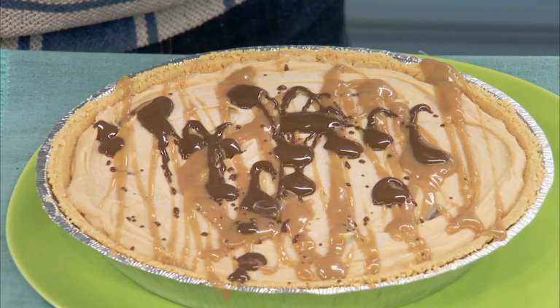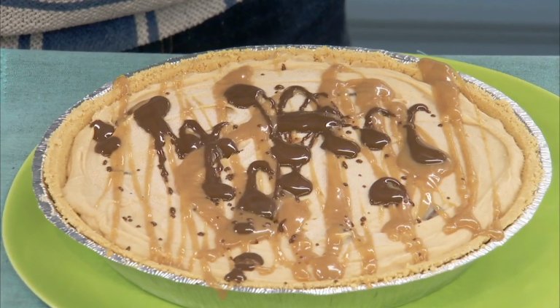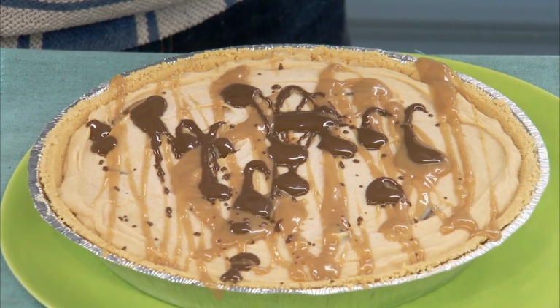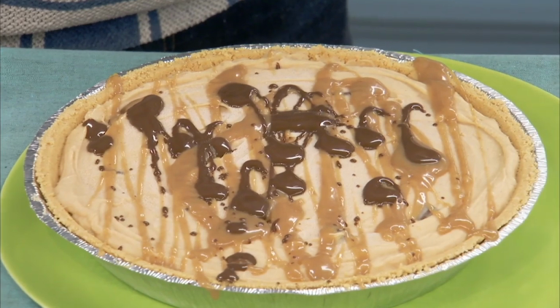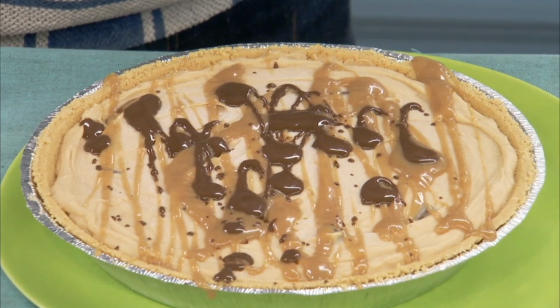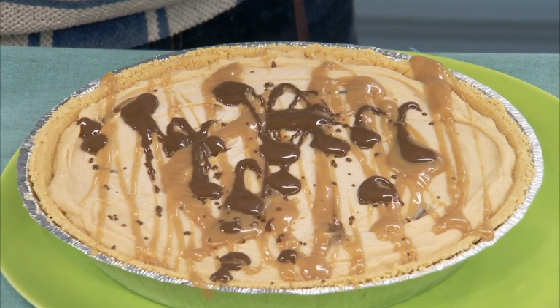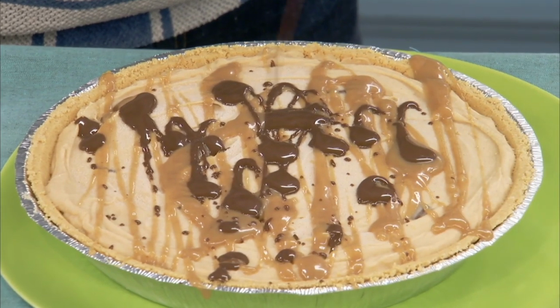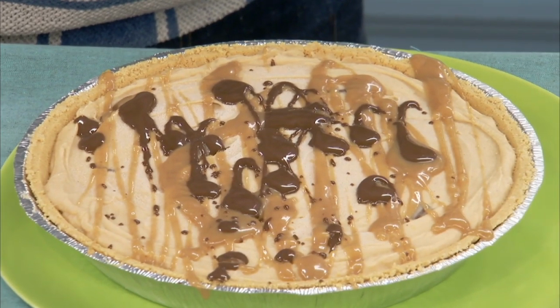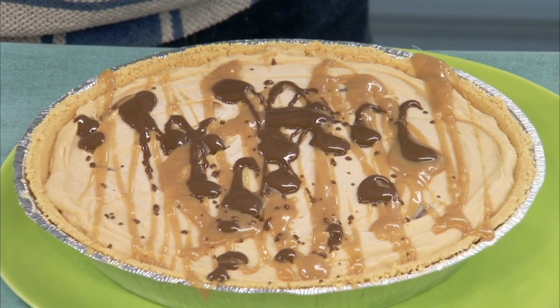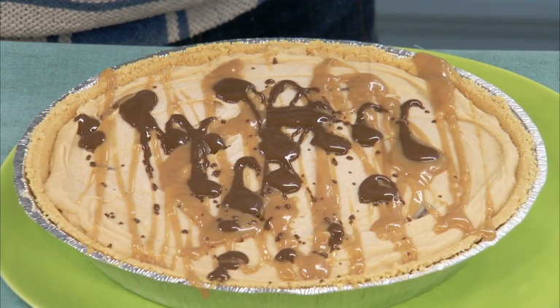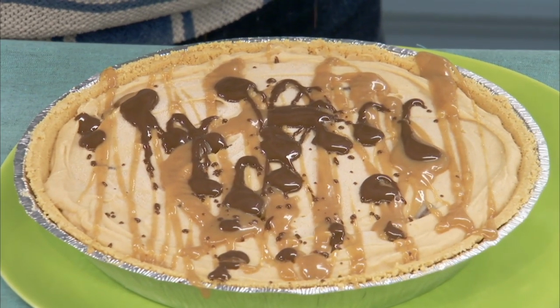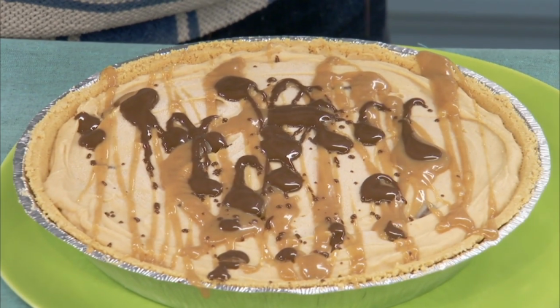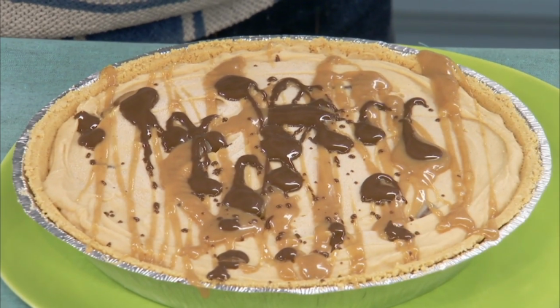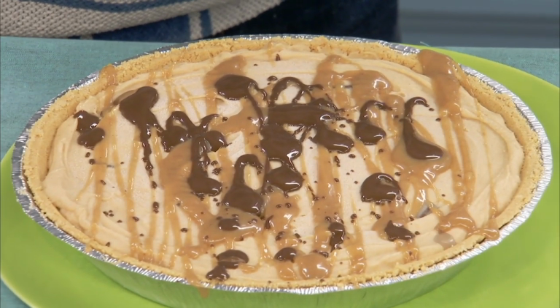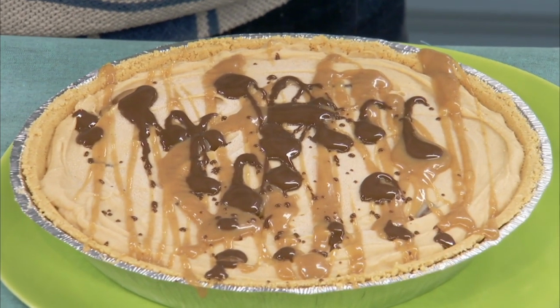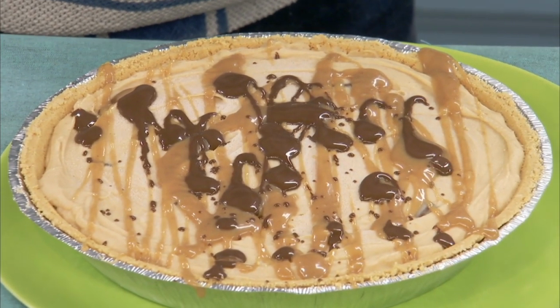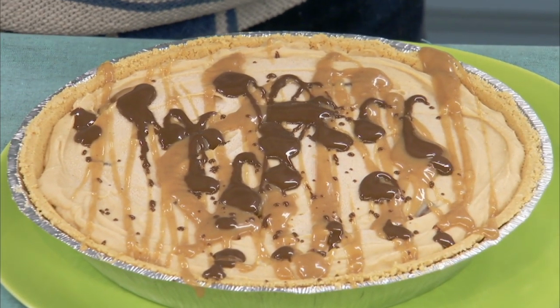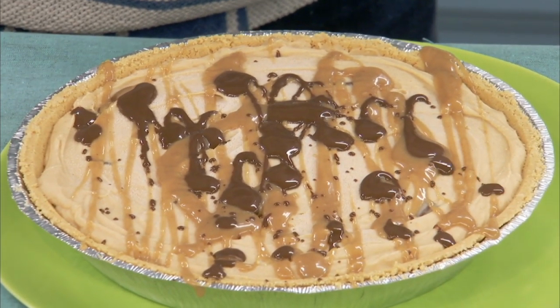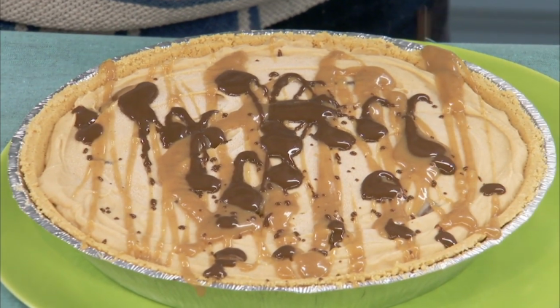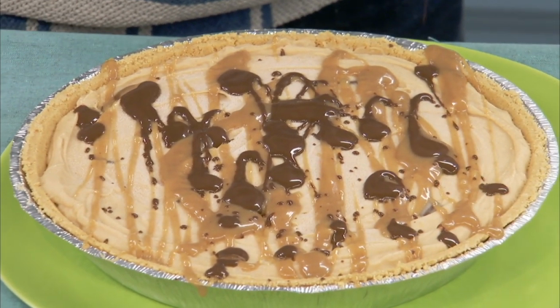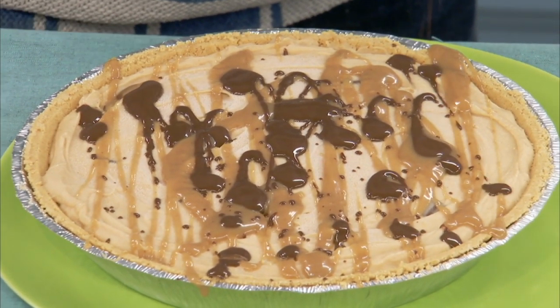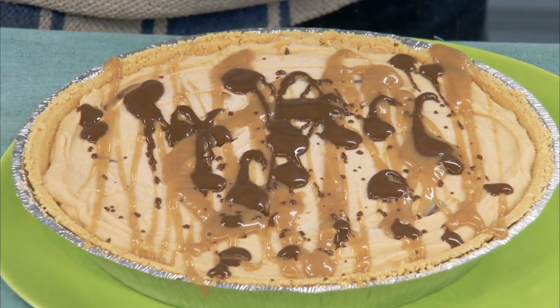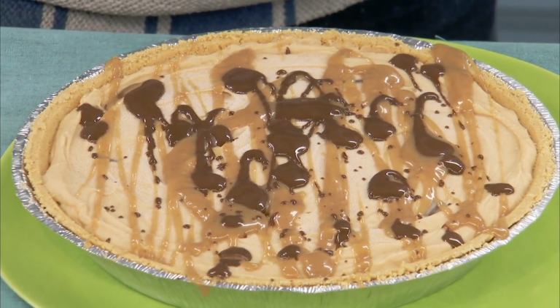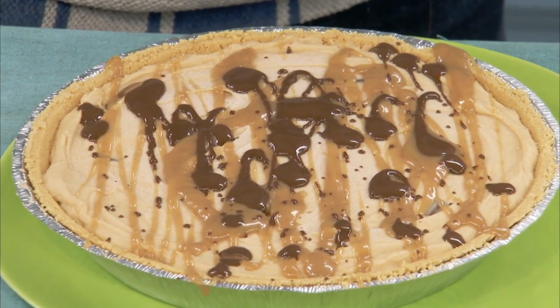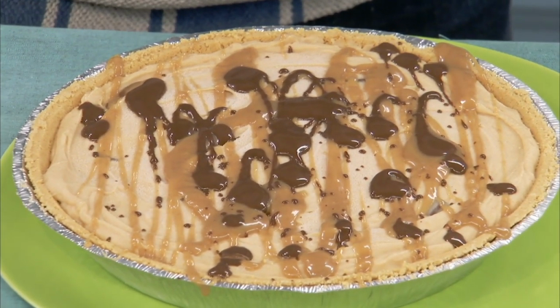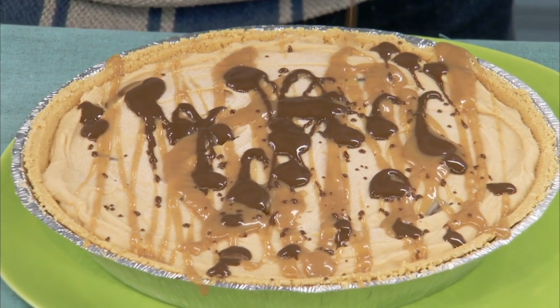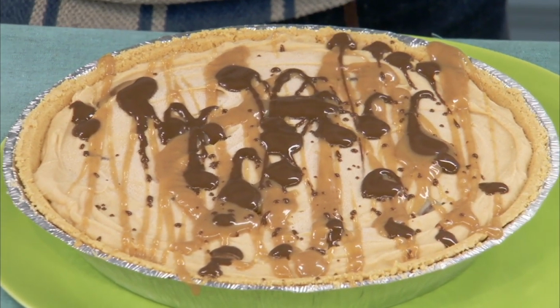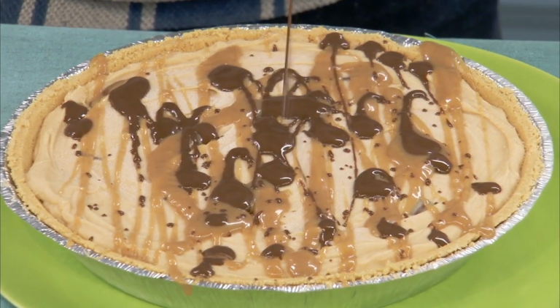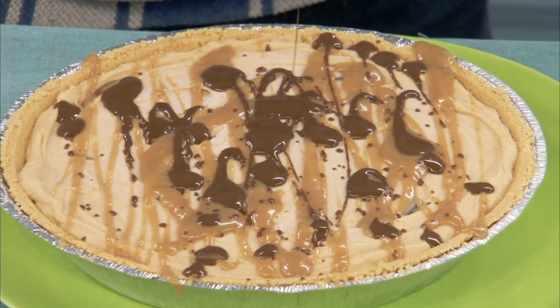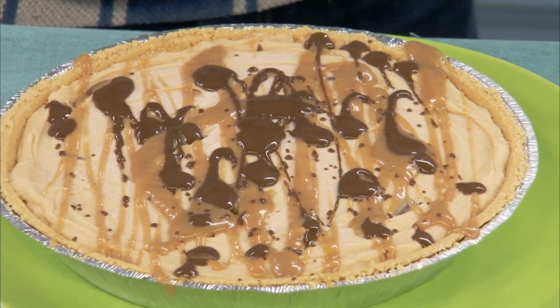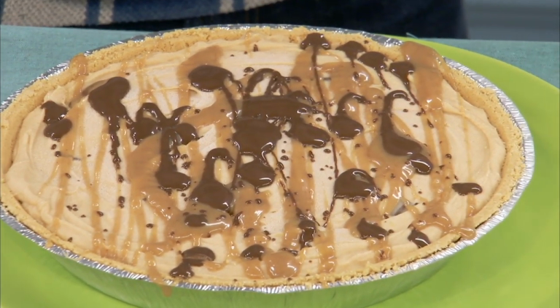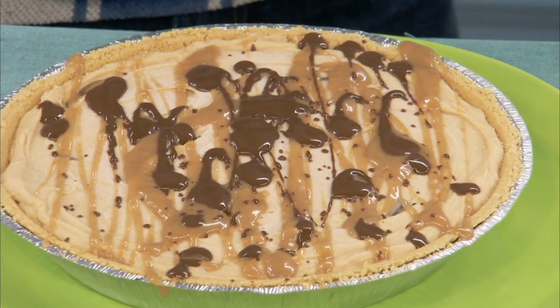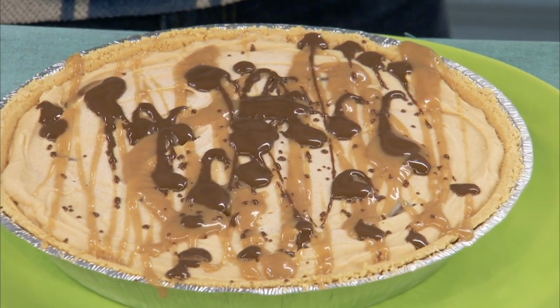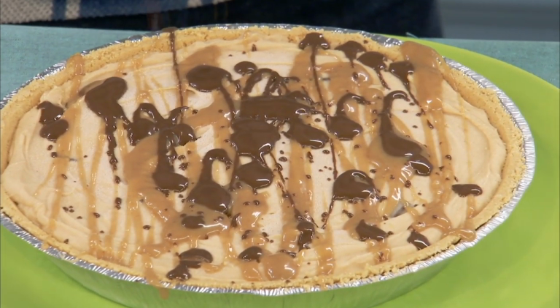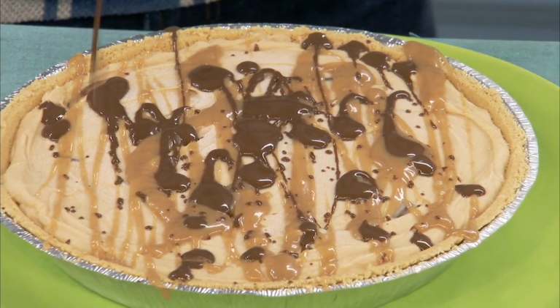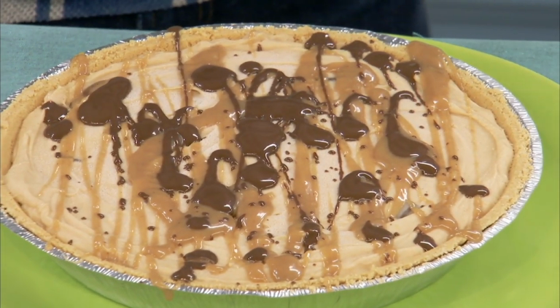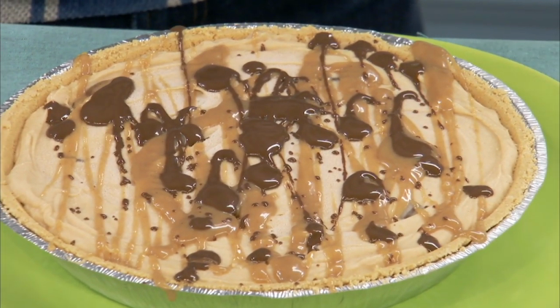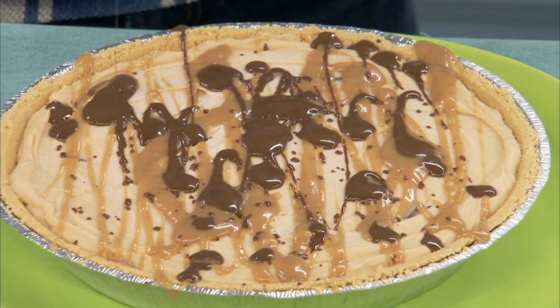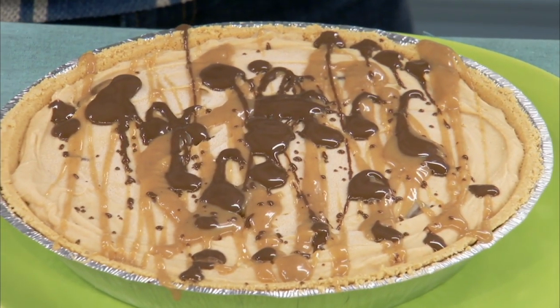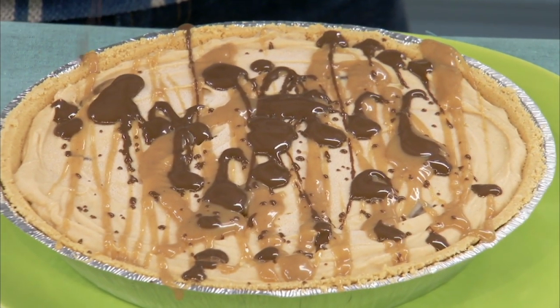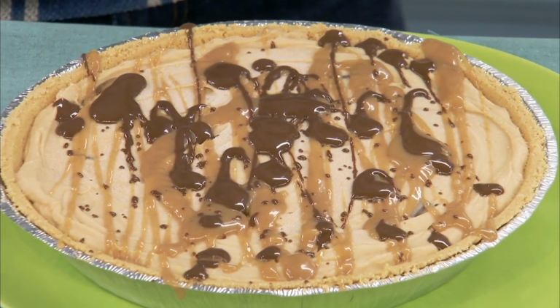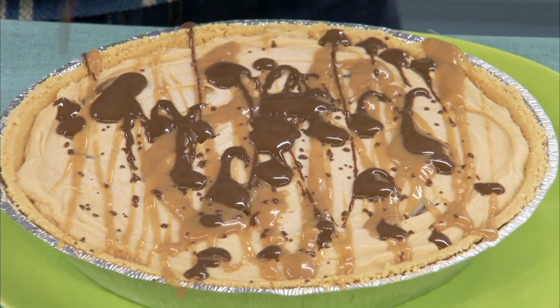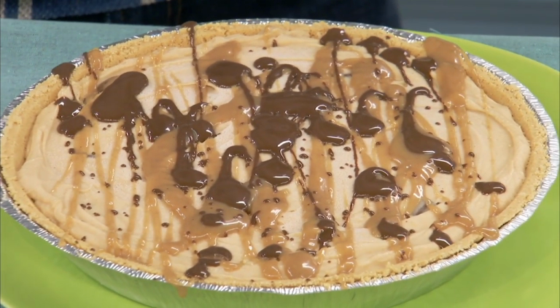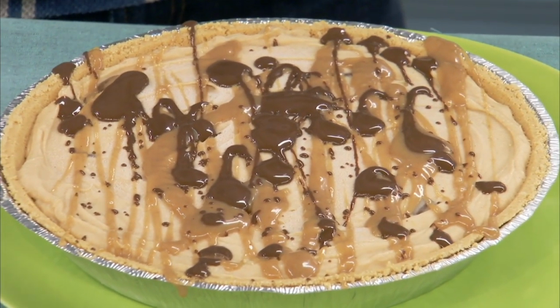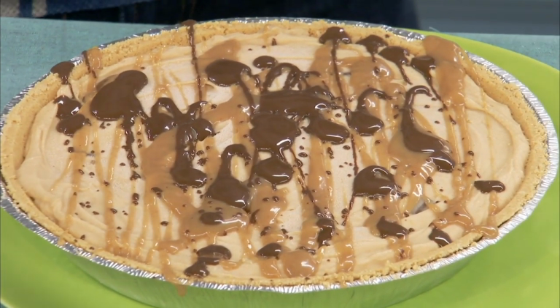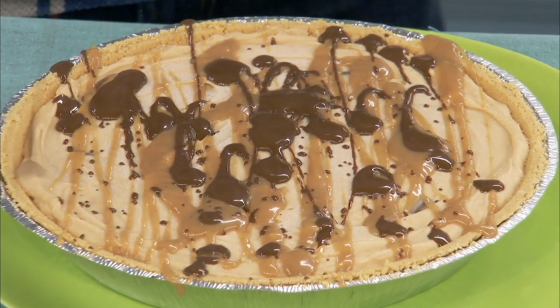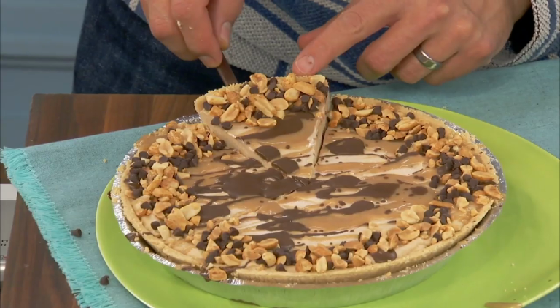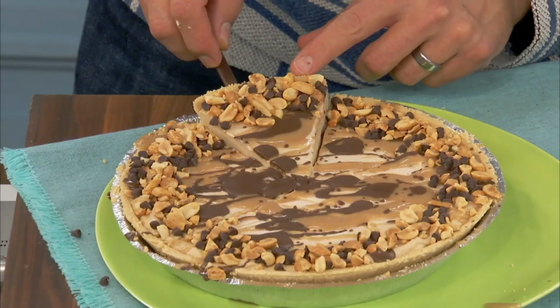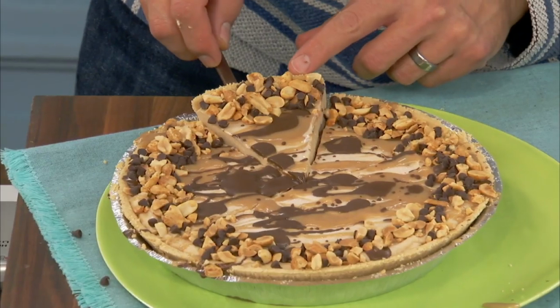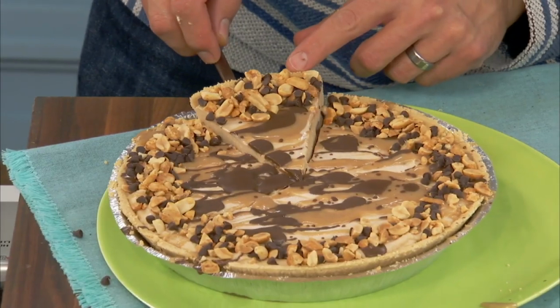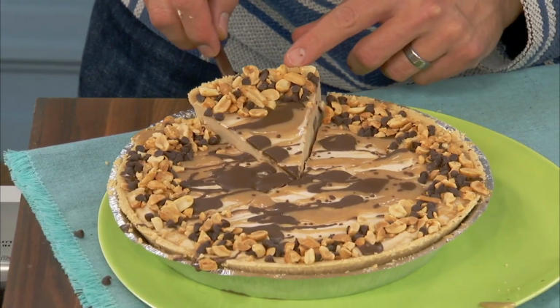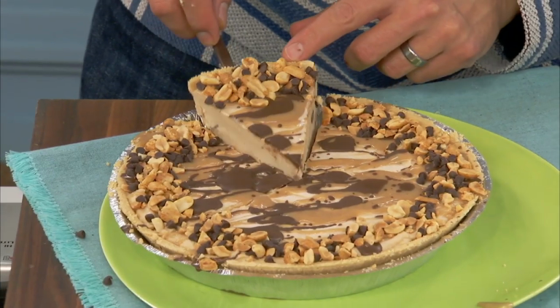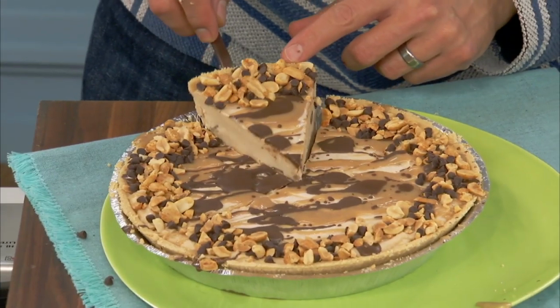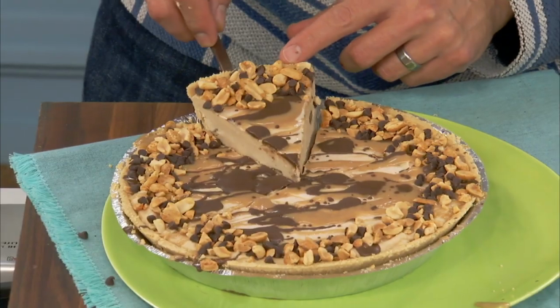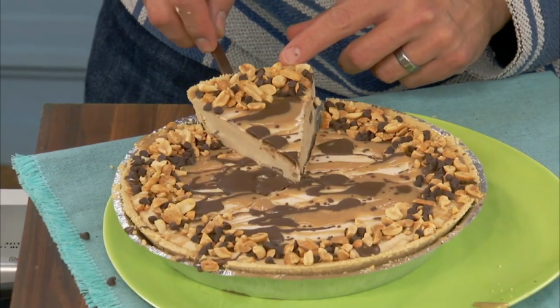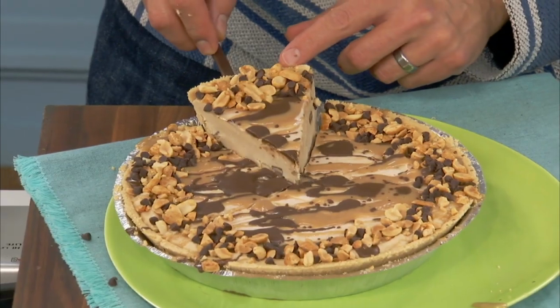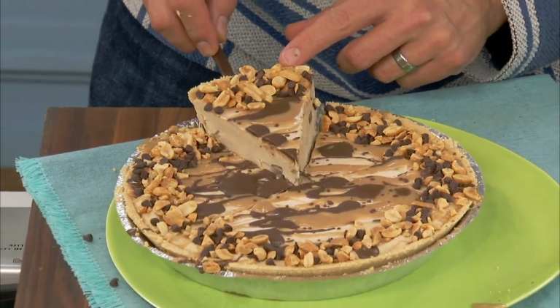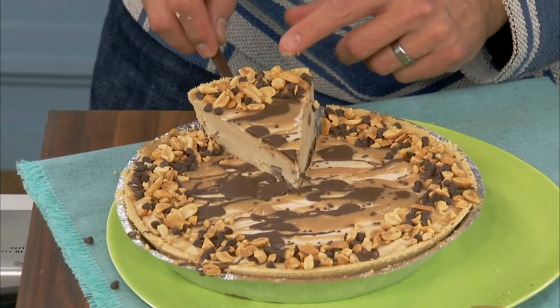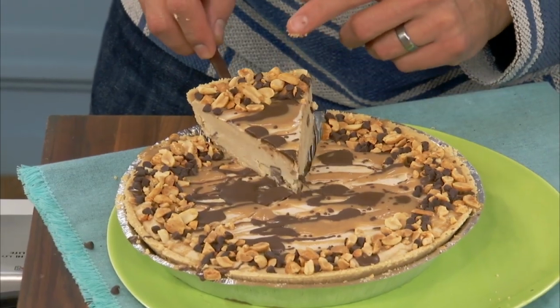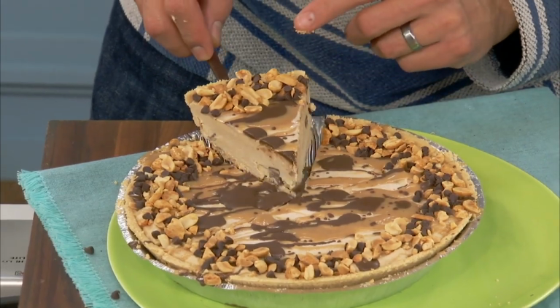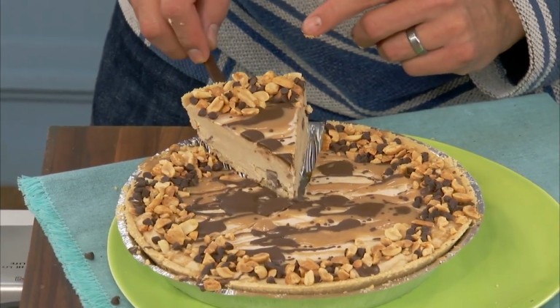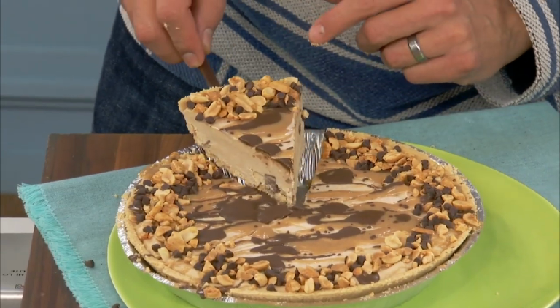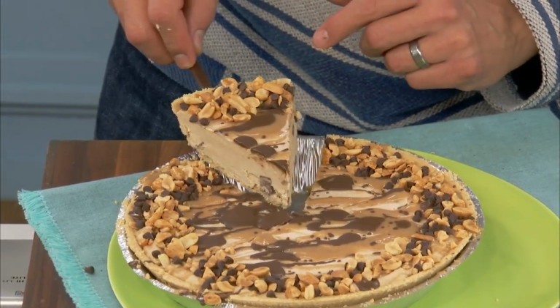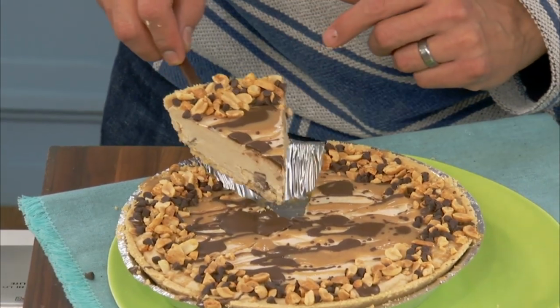It's a crowd-pleaser — my ultimate no-bake chocolate peanut butter pie! Peanut butter pie, no-bake!